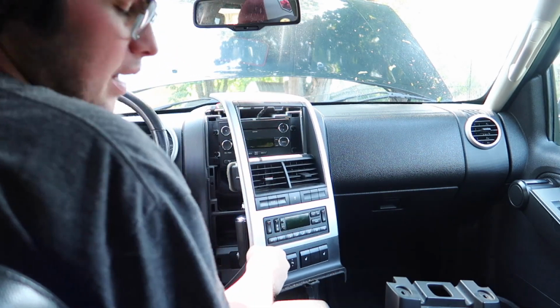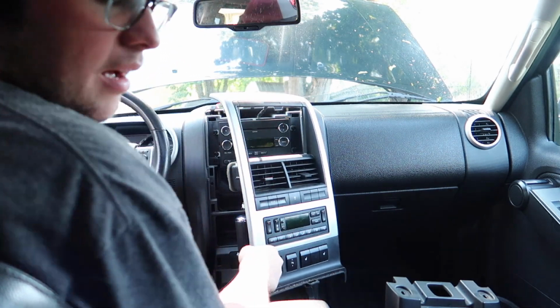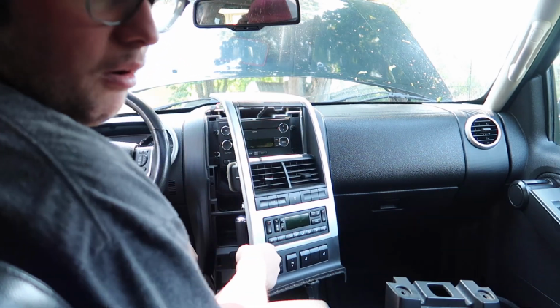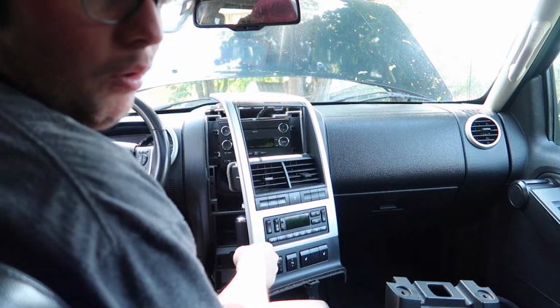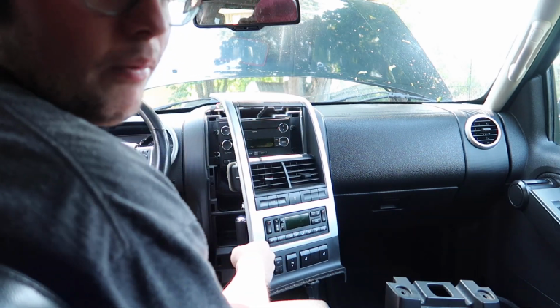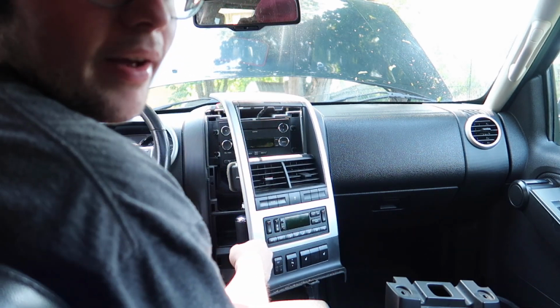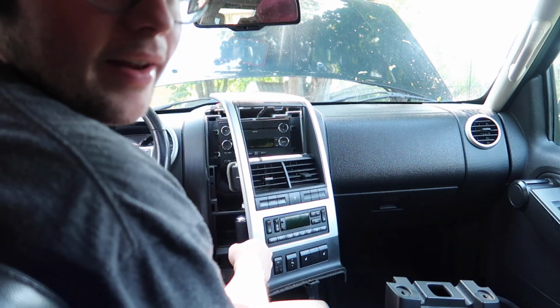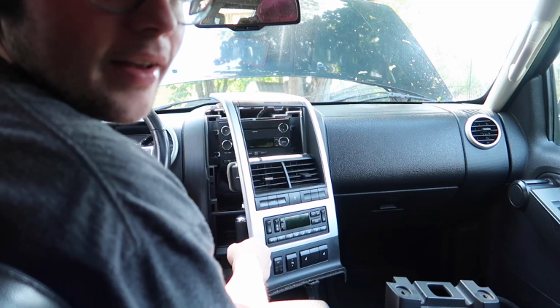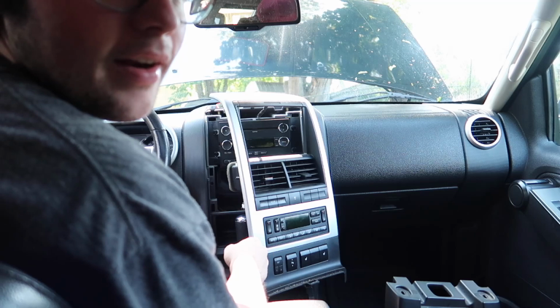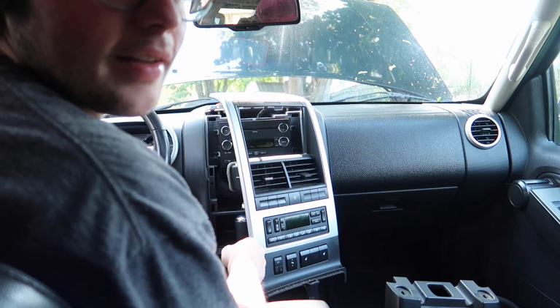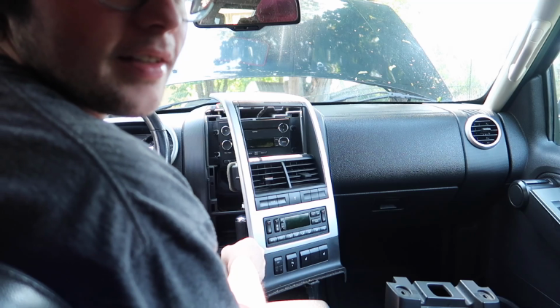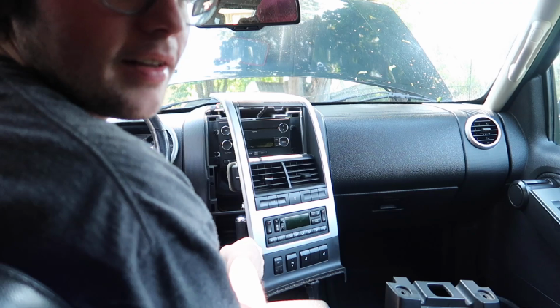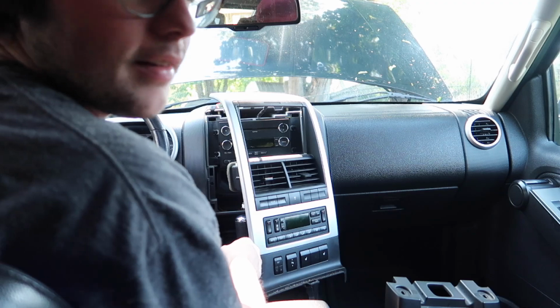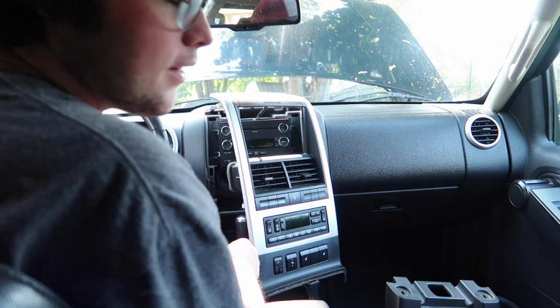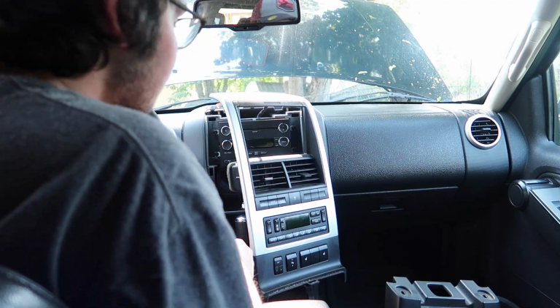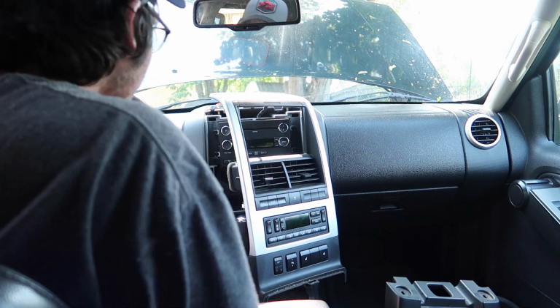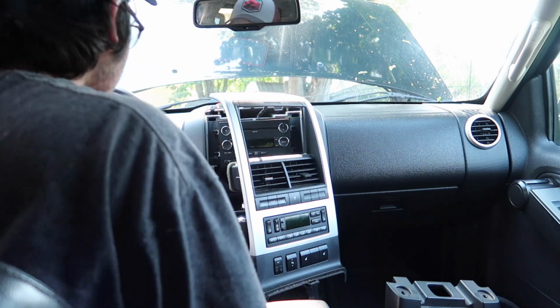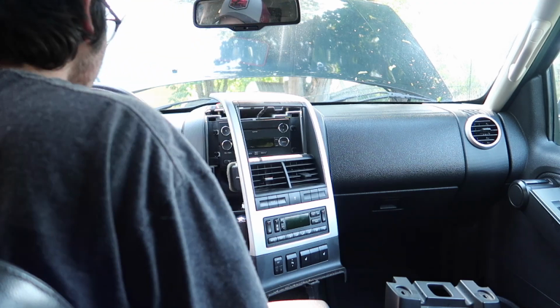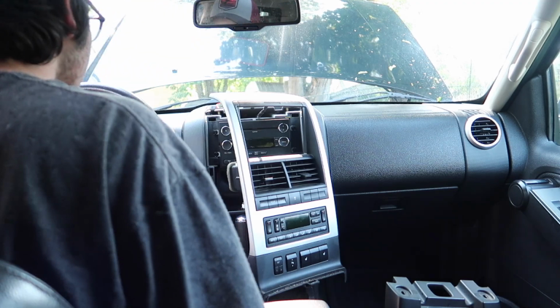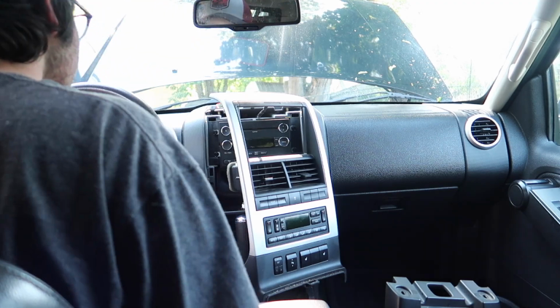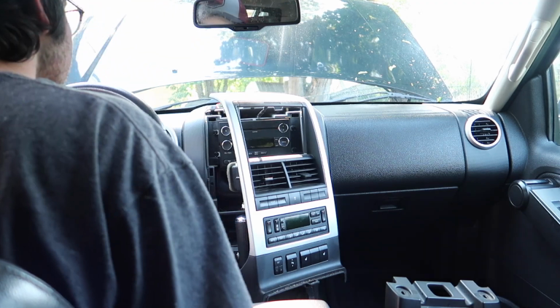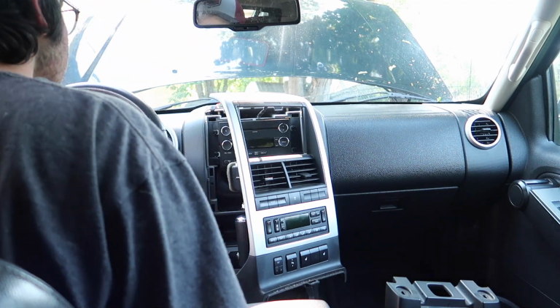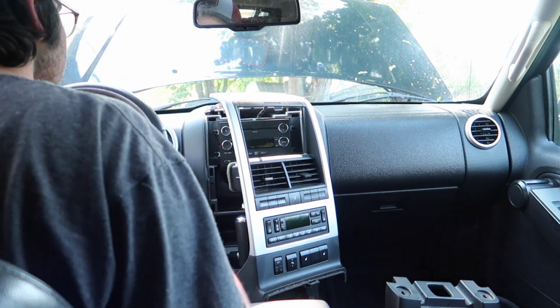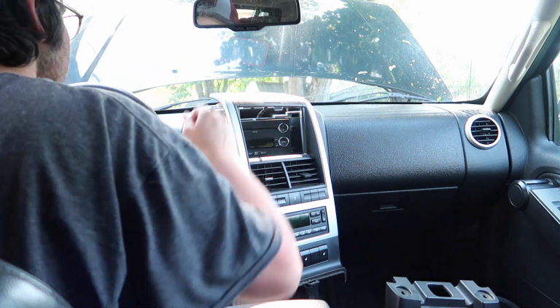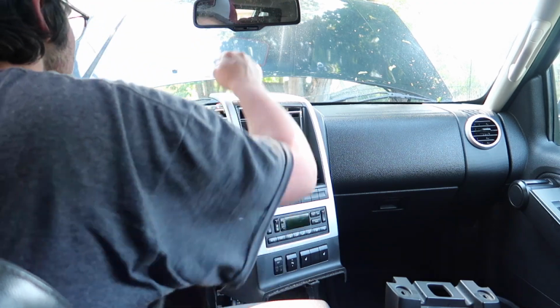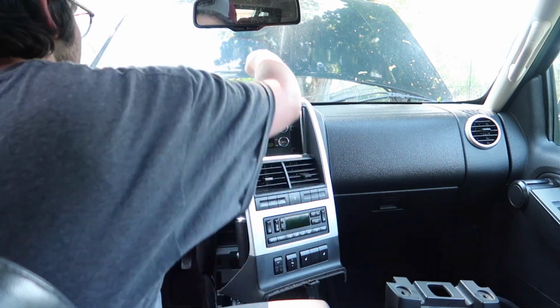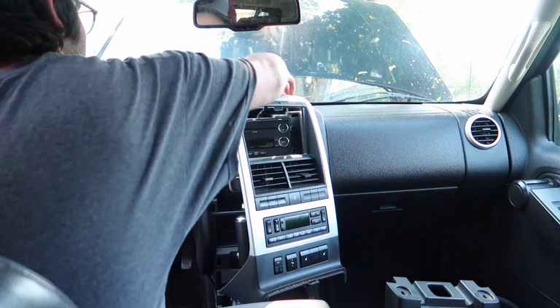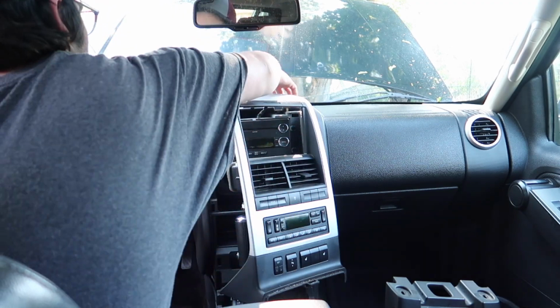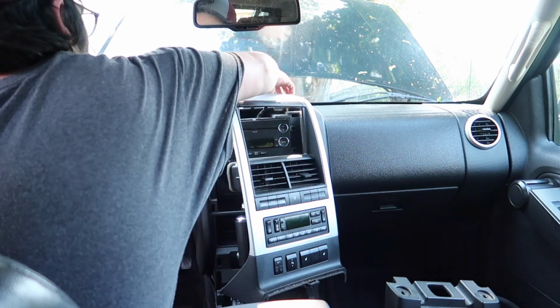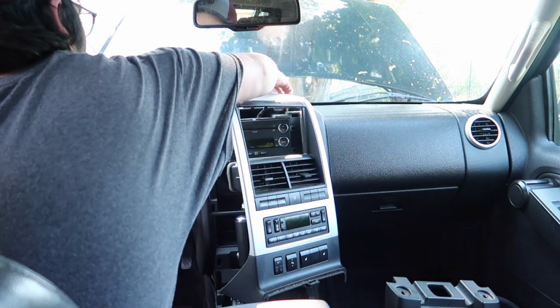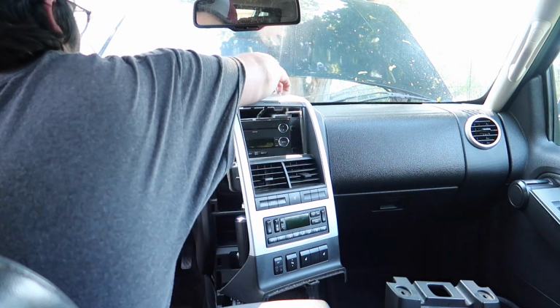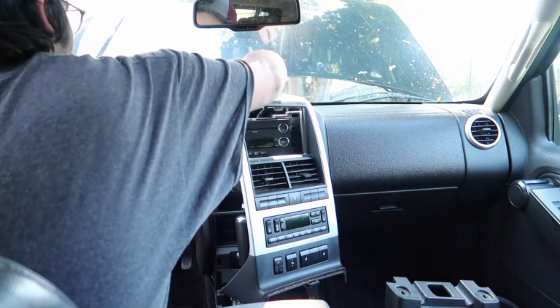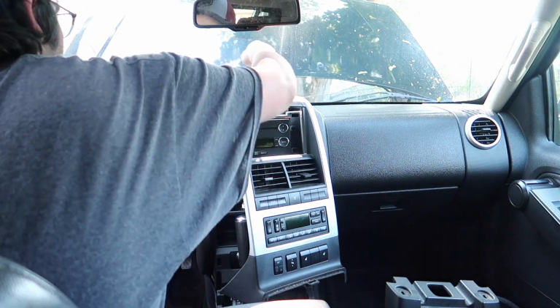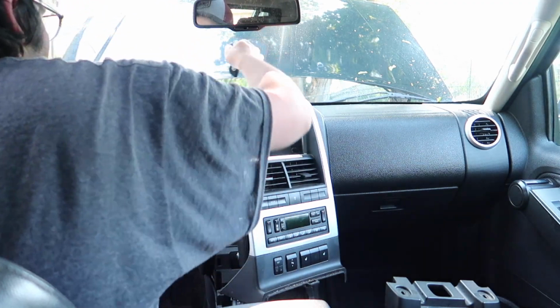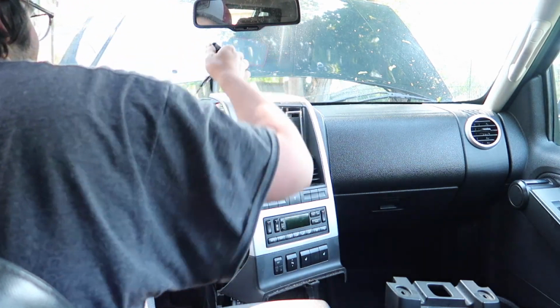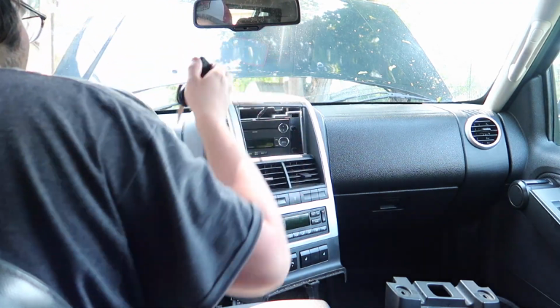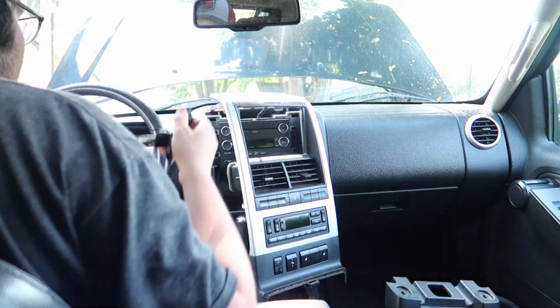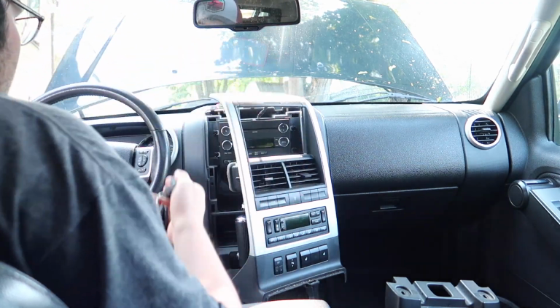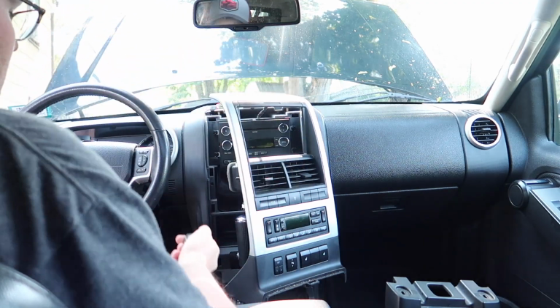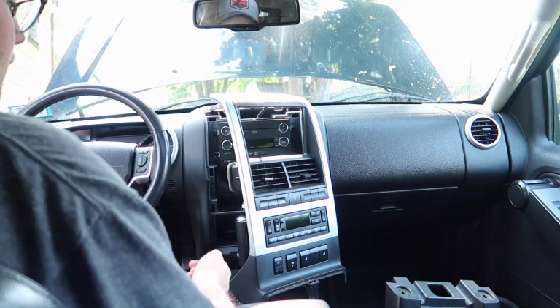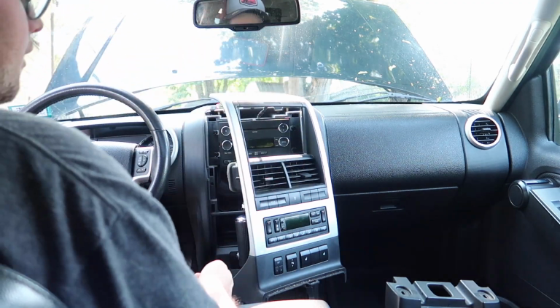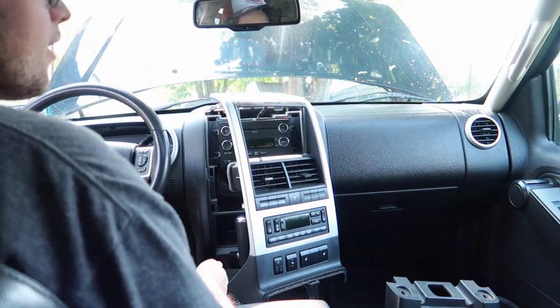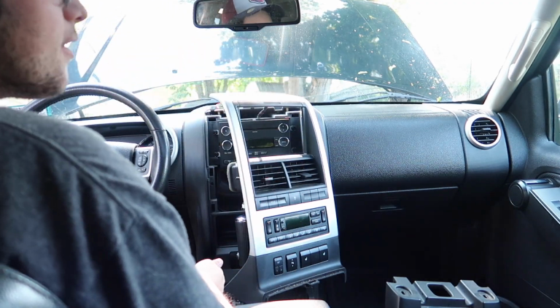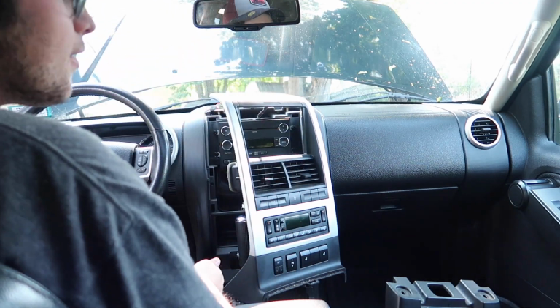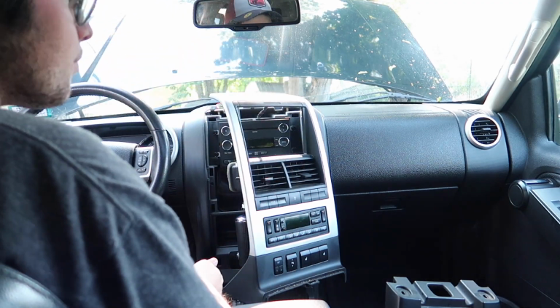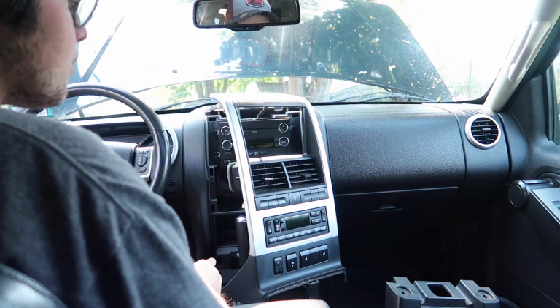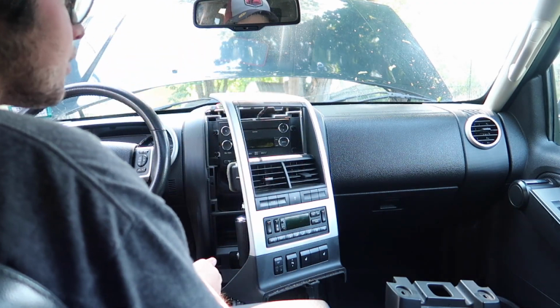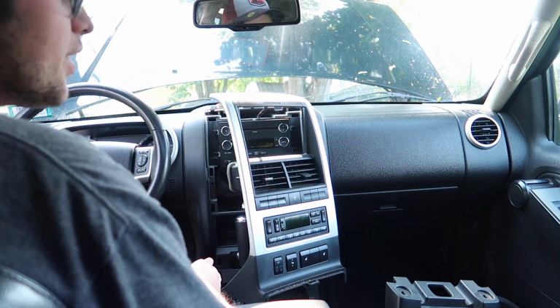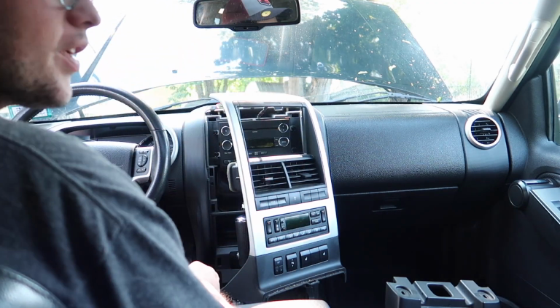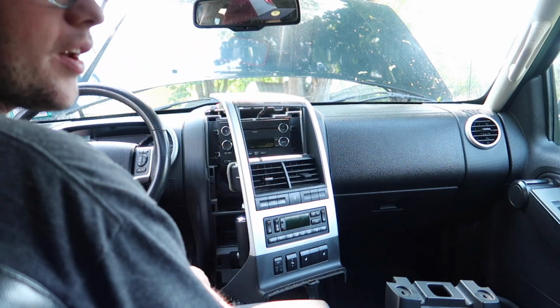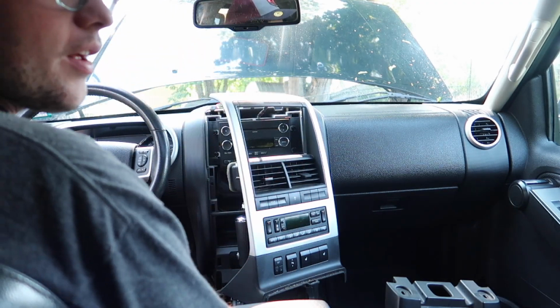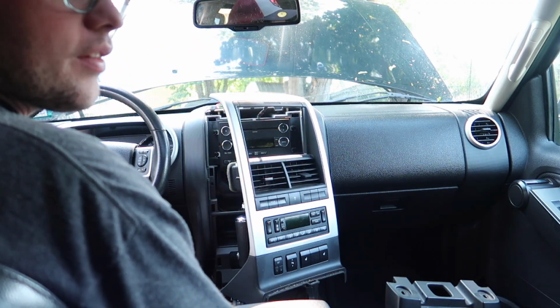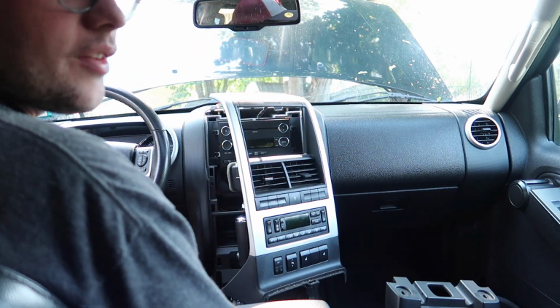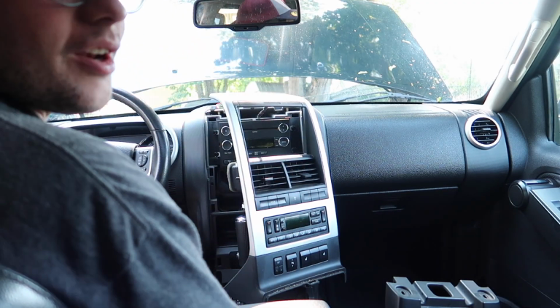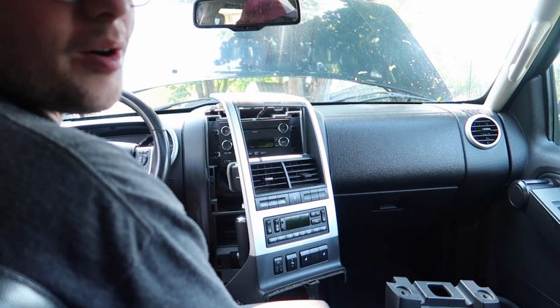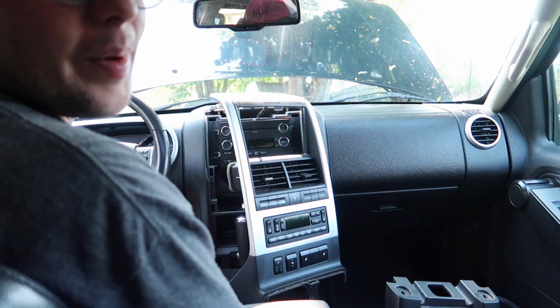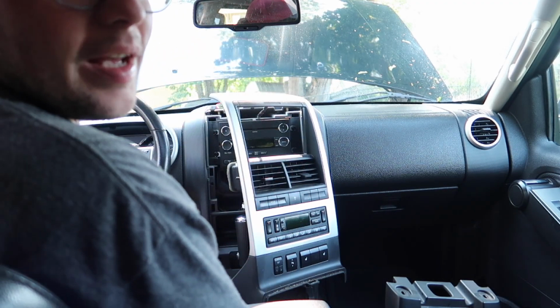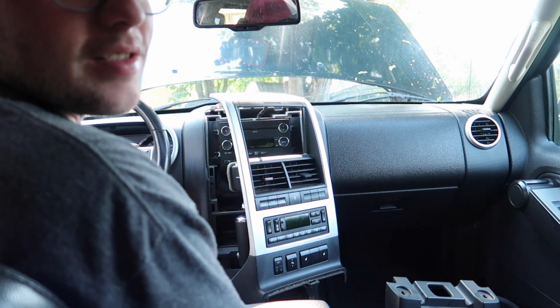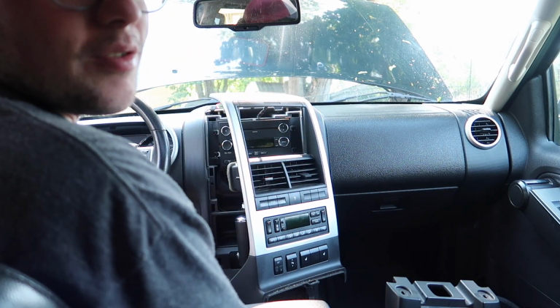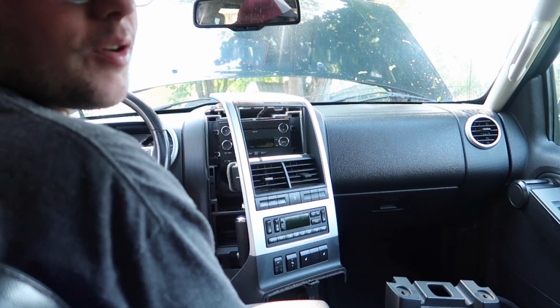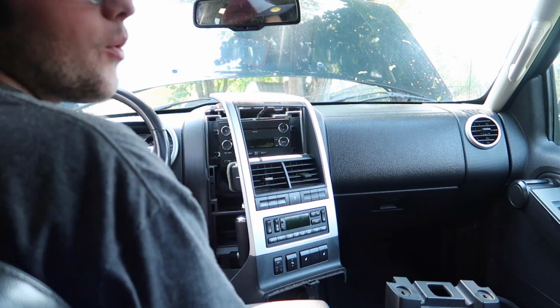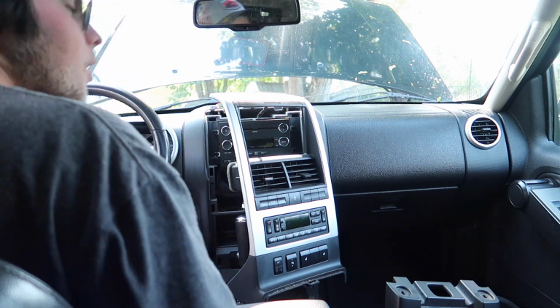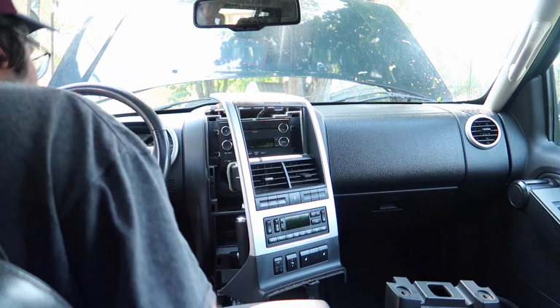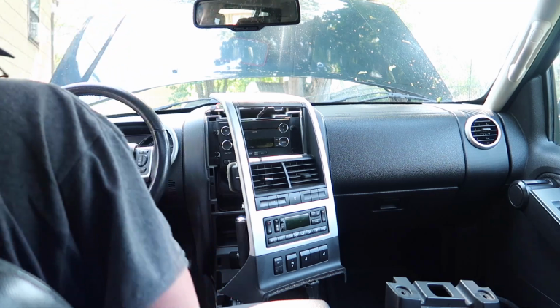All right, I connected it. Let's put the battery back on and pray that the airbags don't go off.